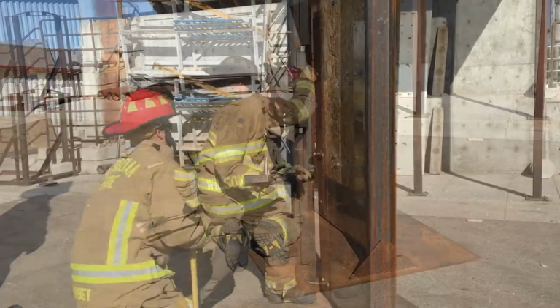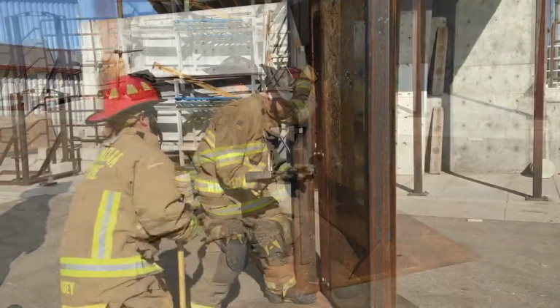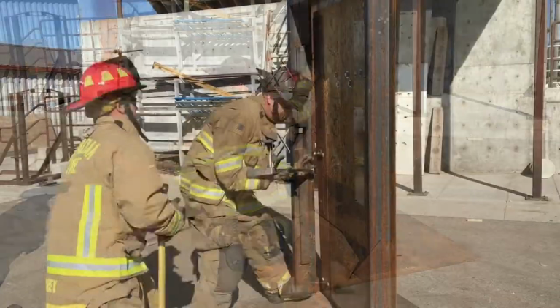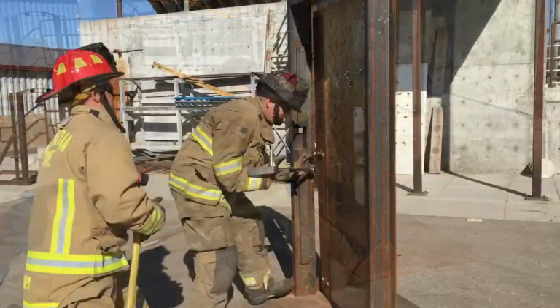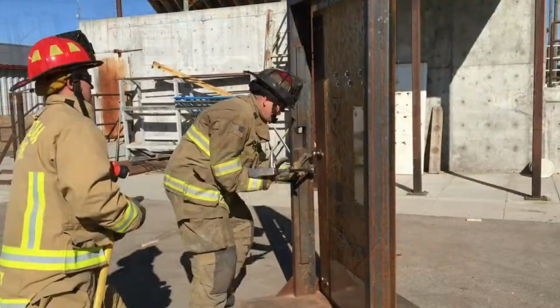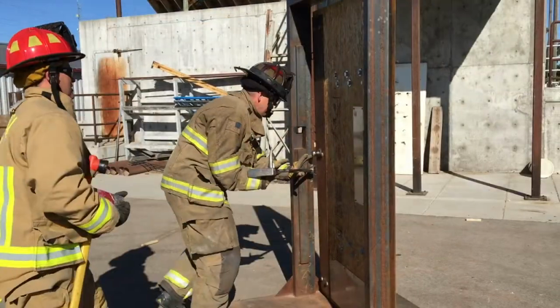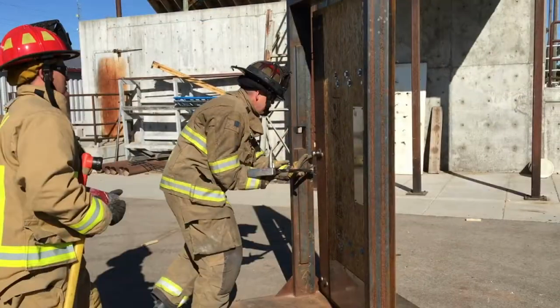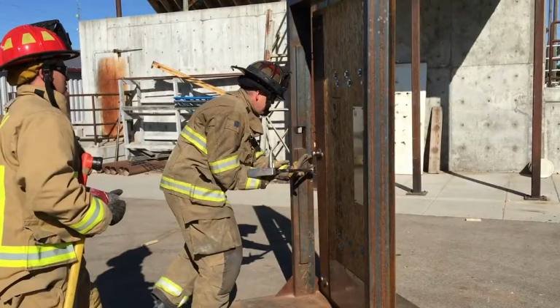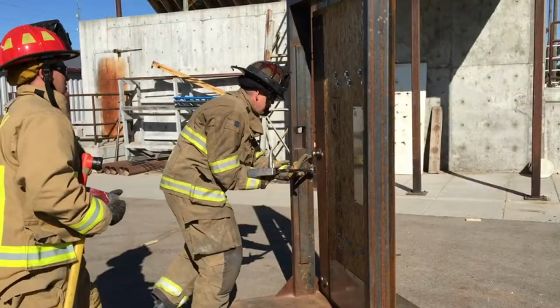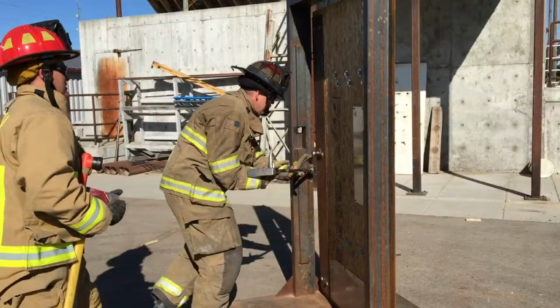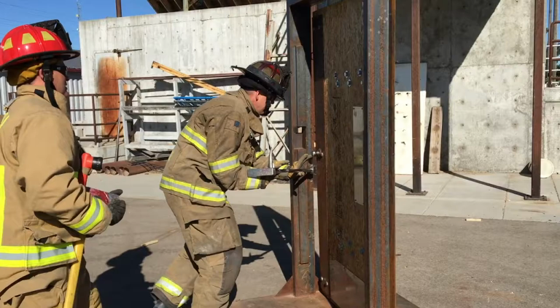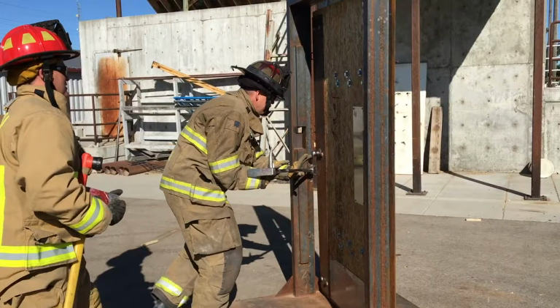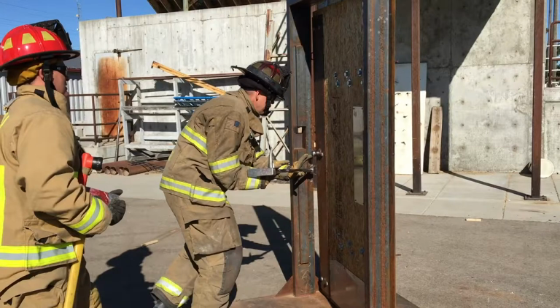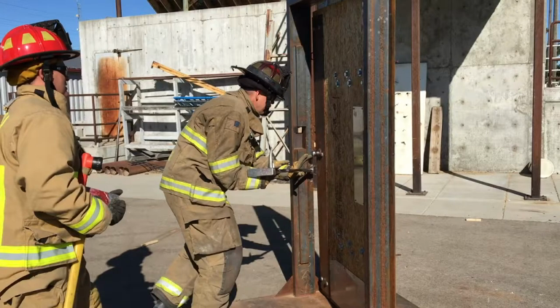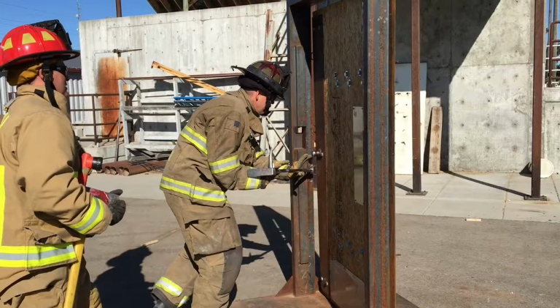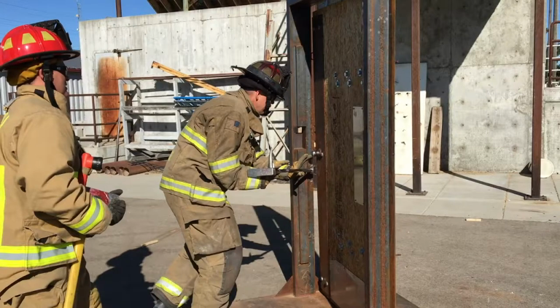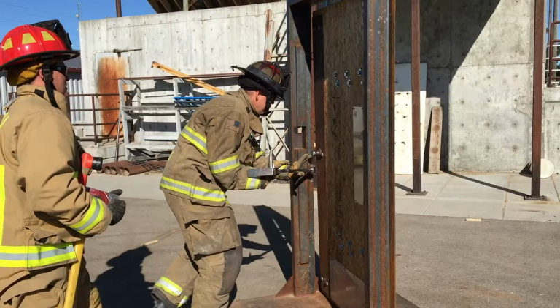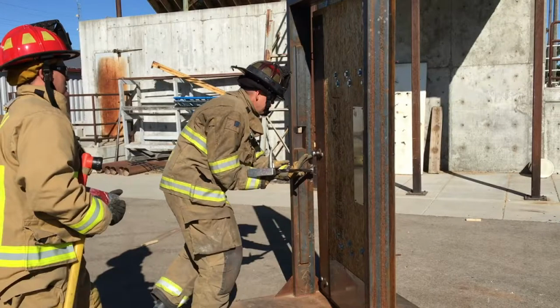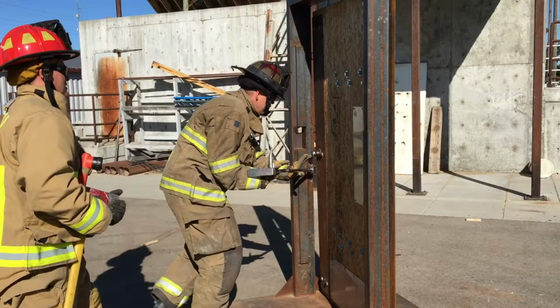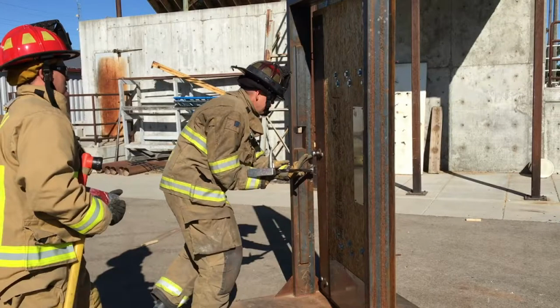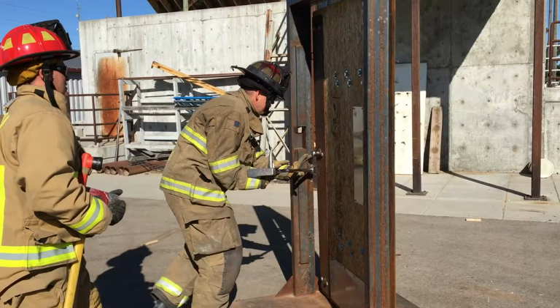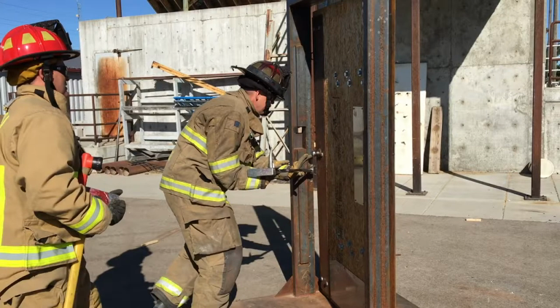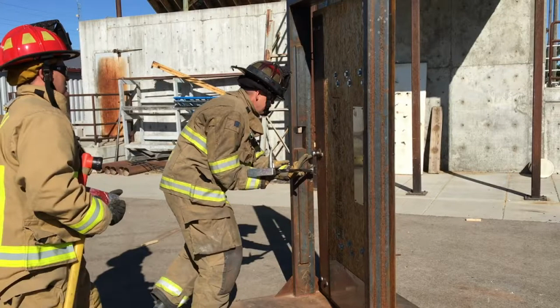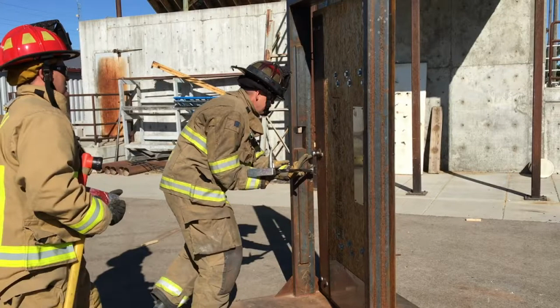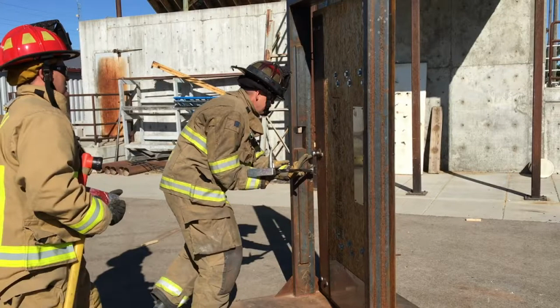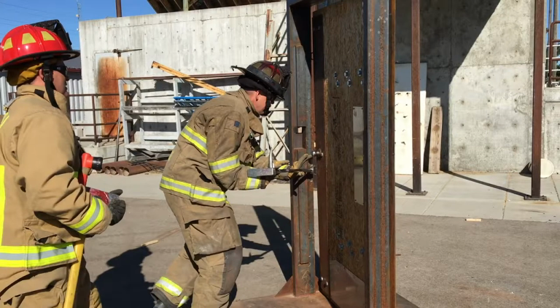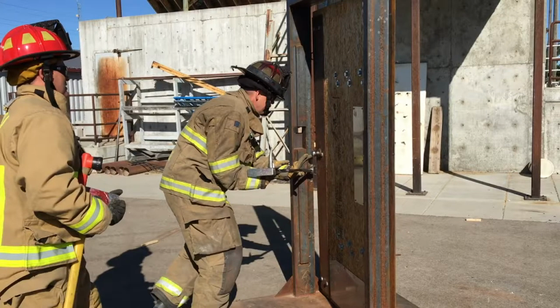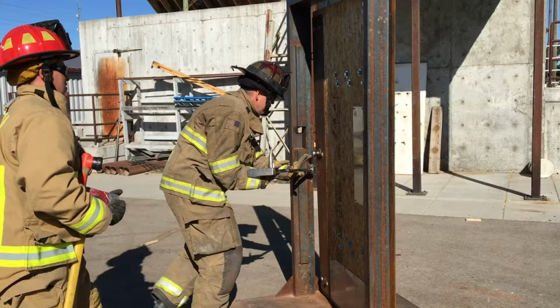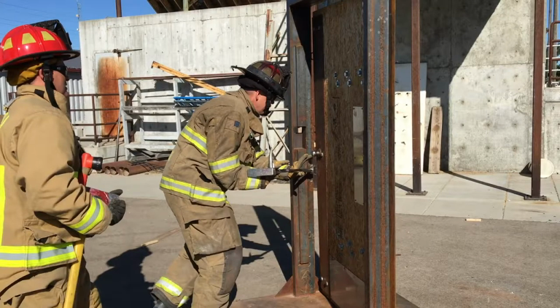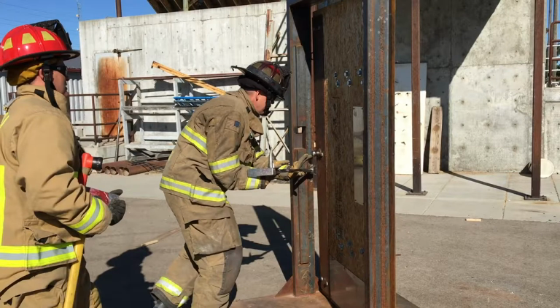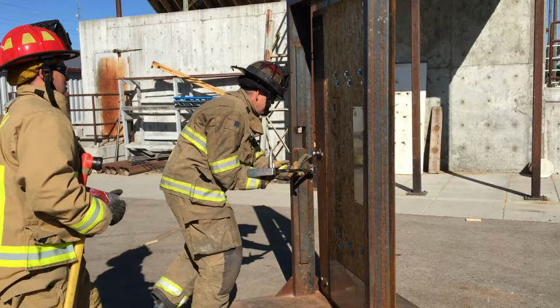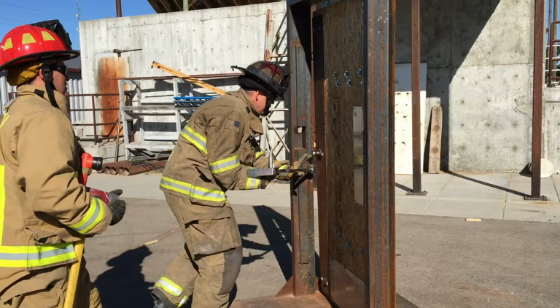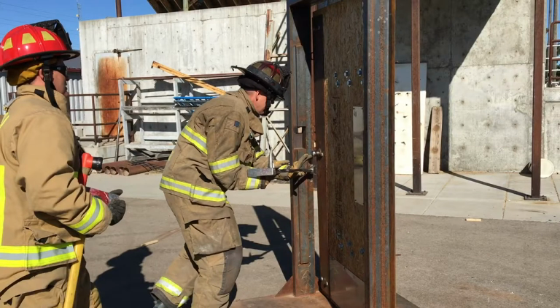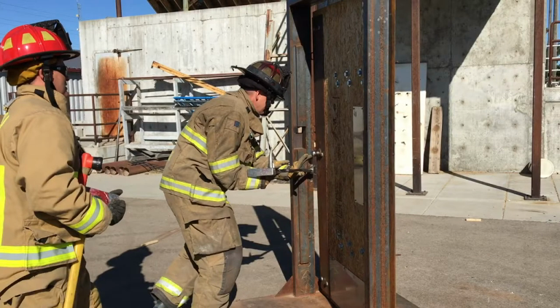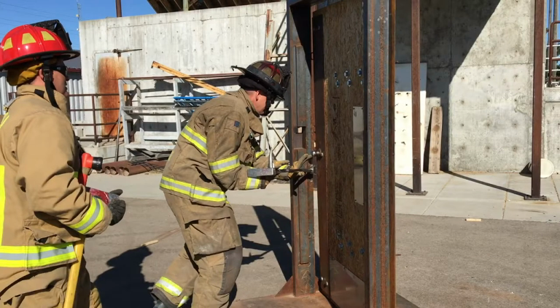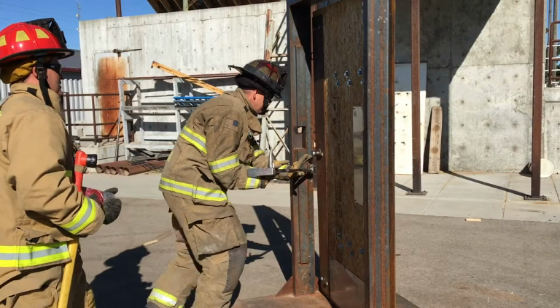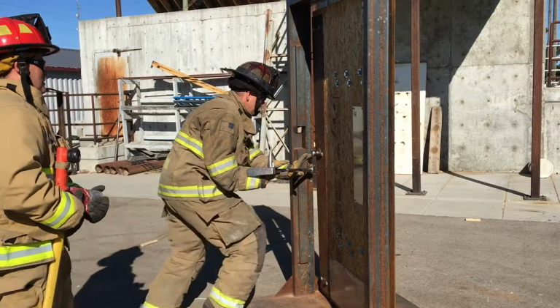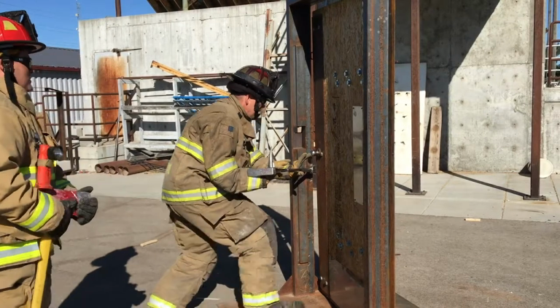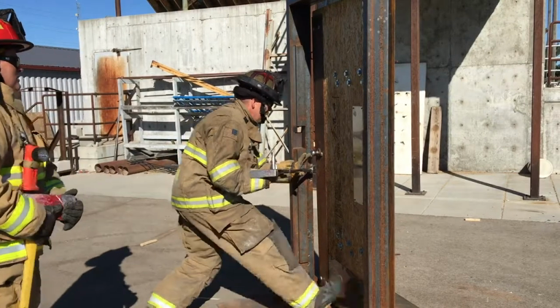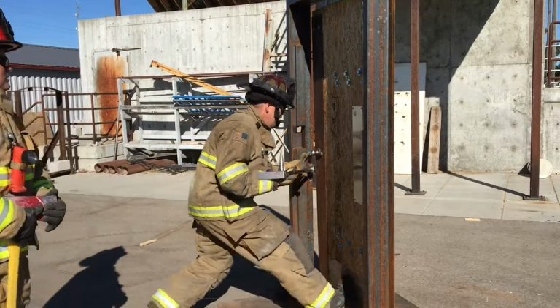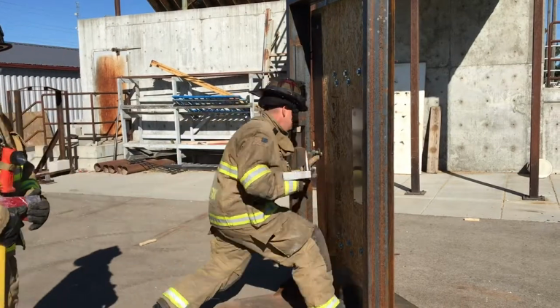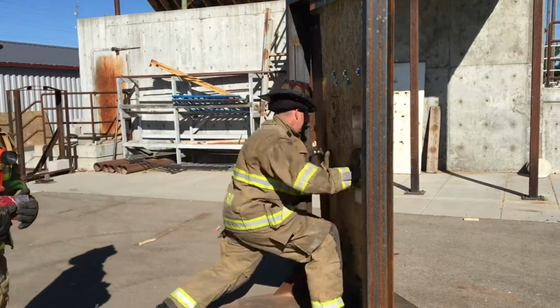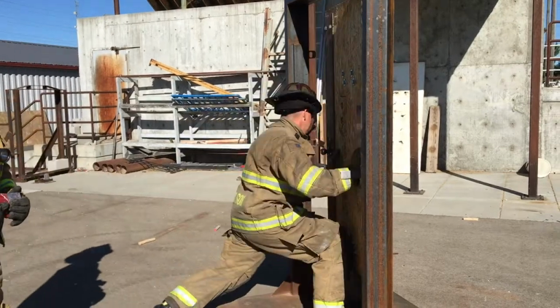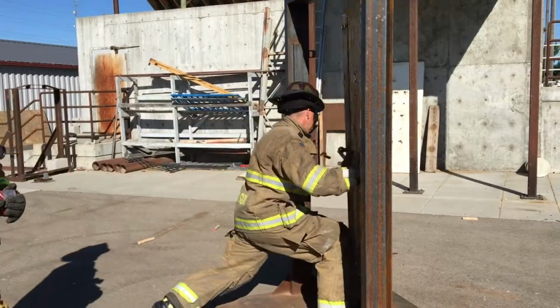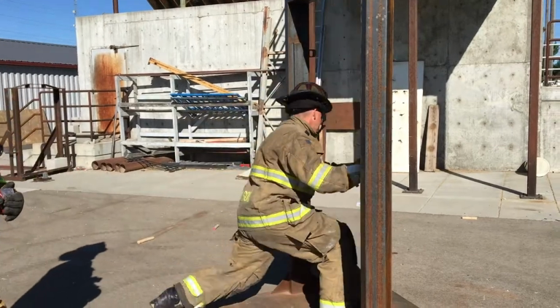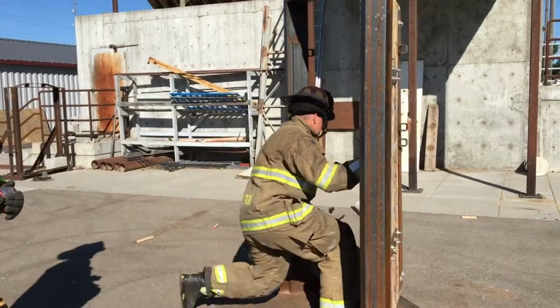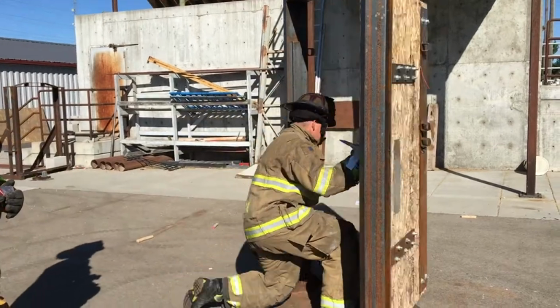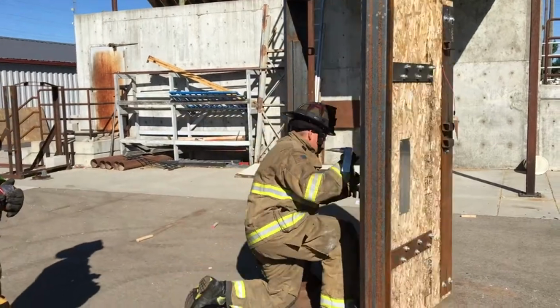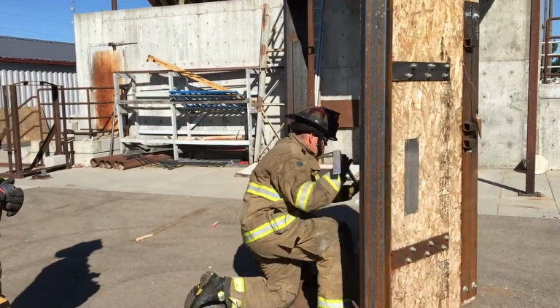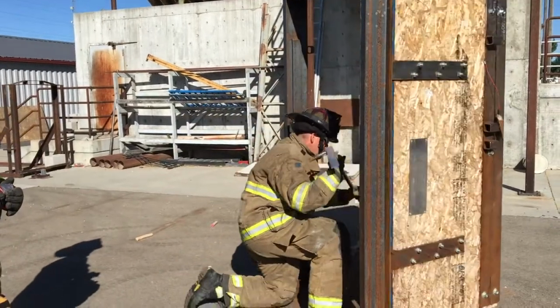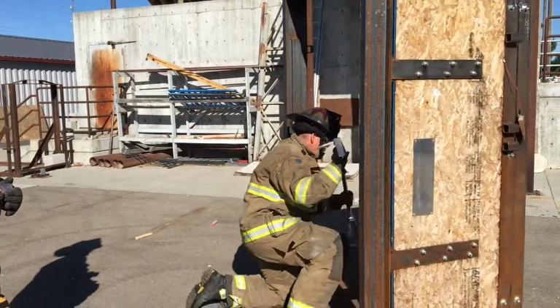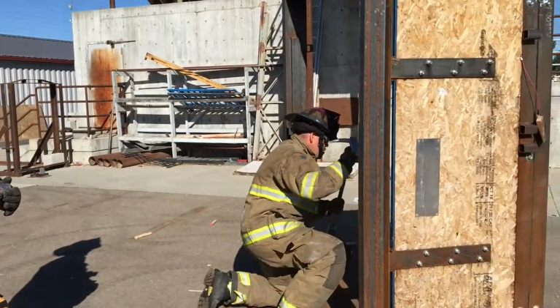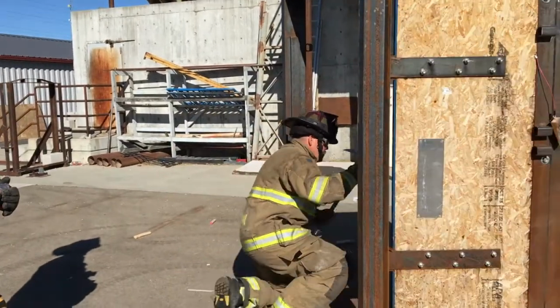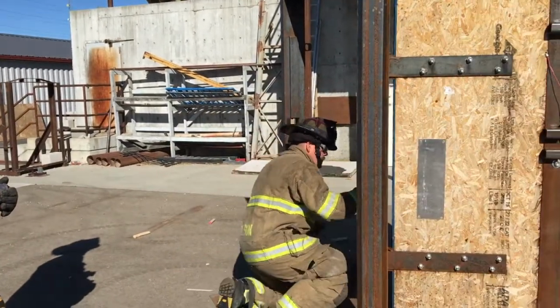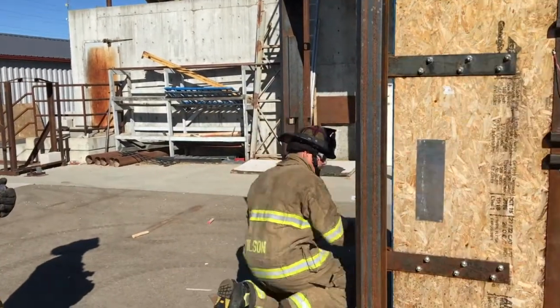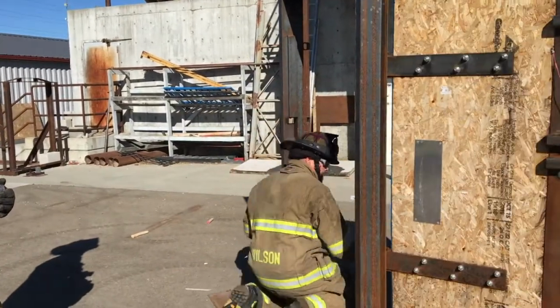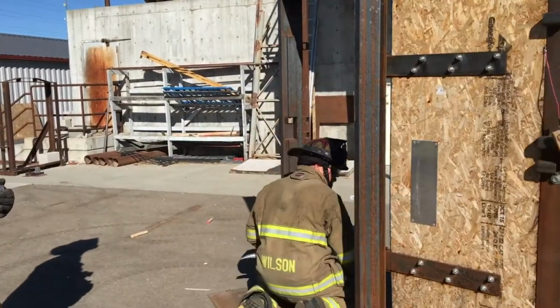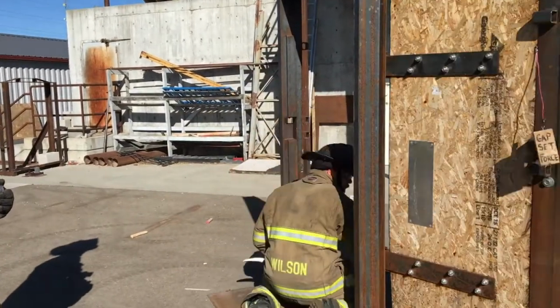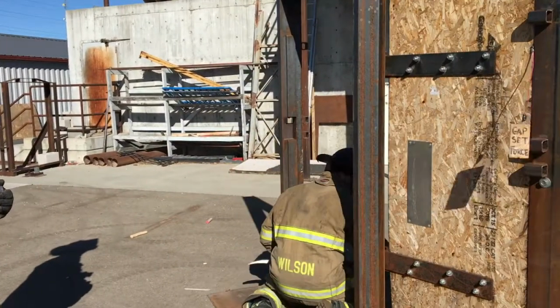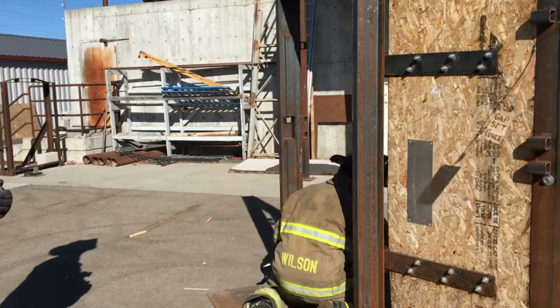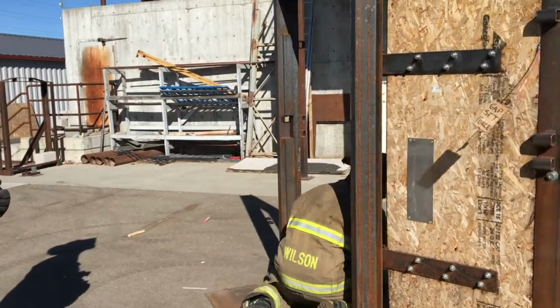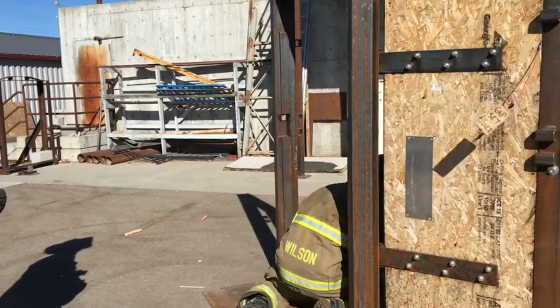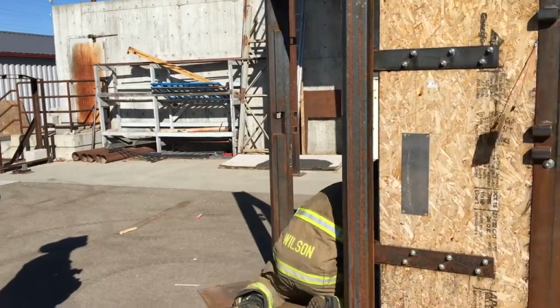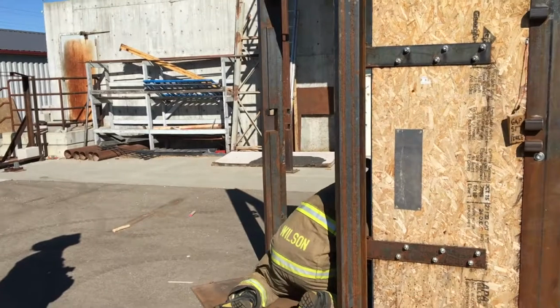Forcefully pry the door open with both palms down at the adze's end. Control the door.